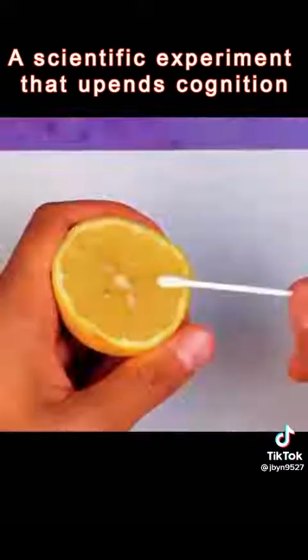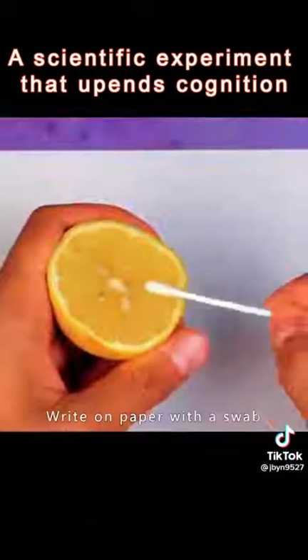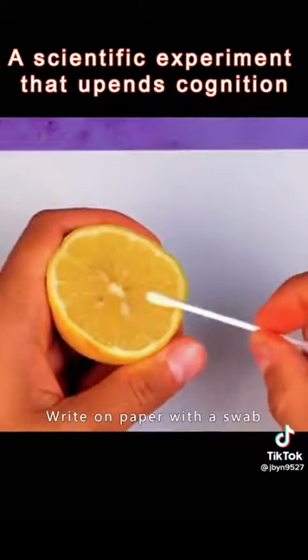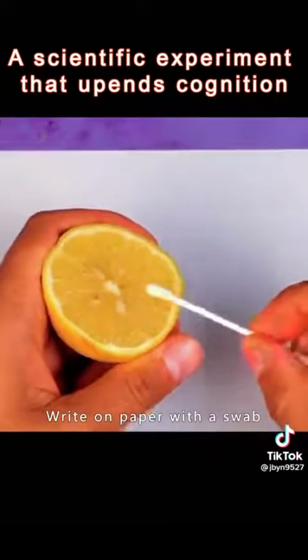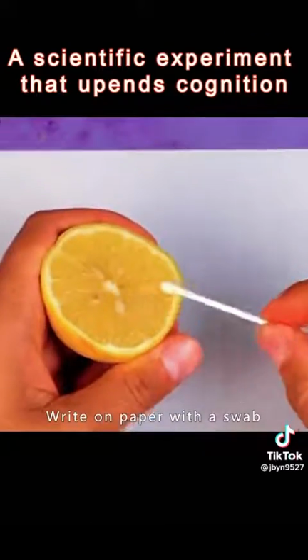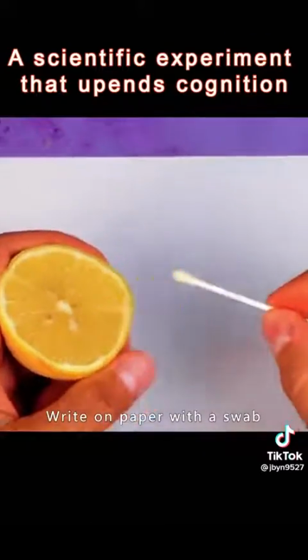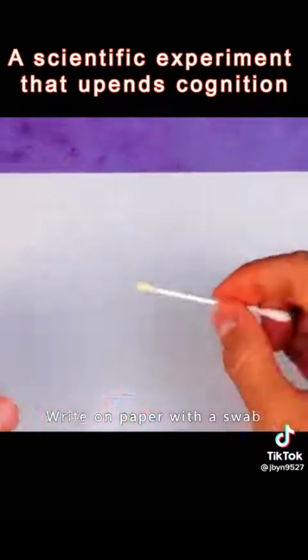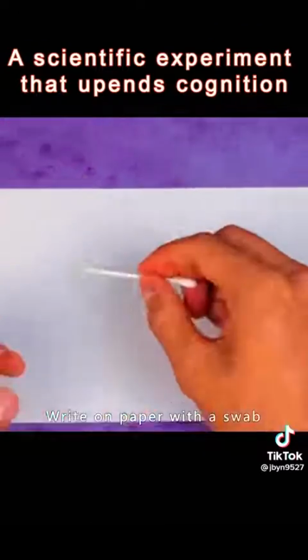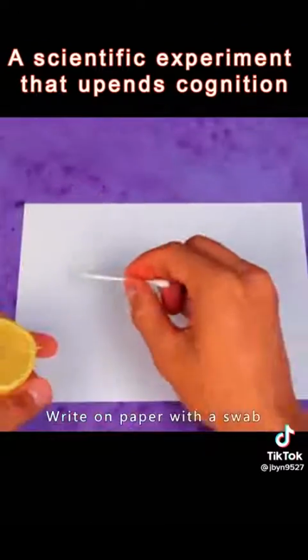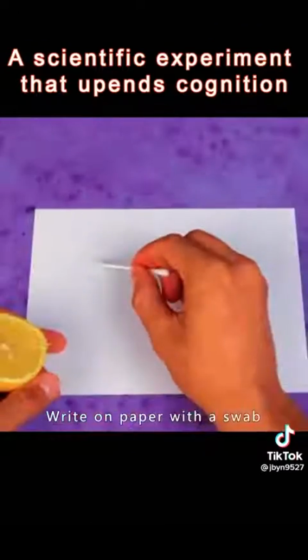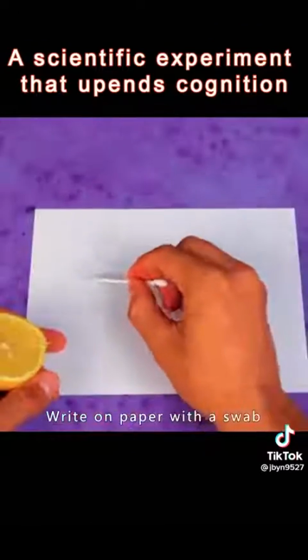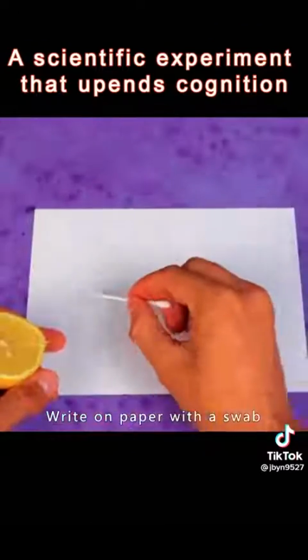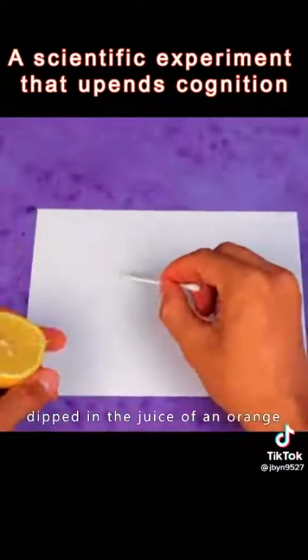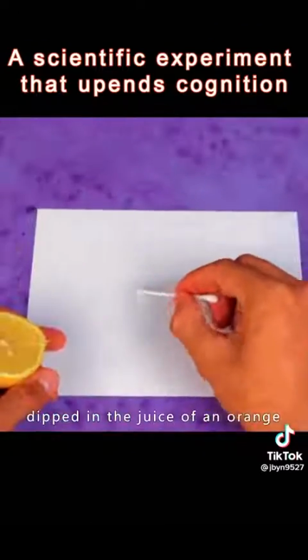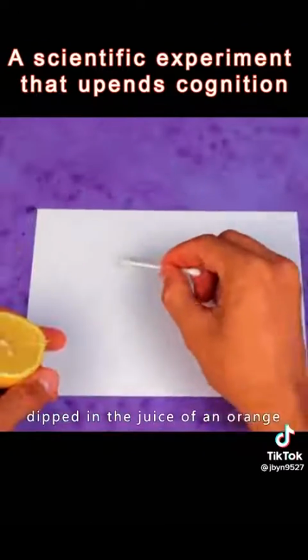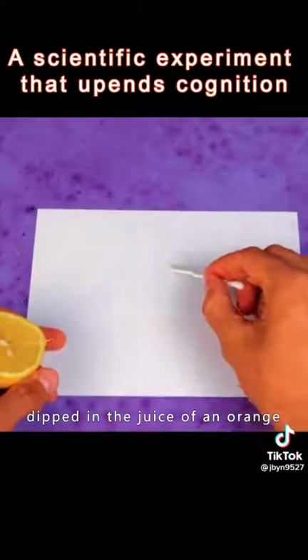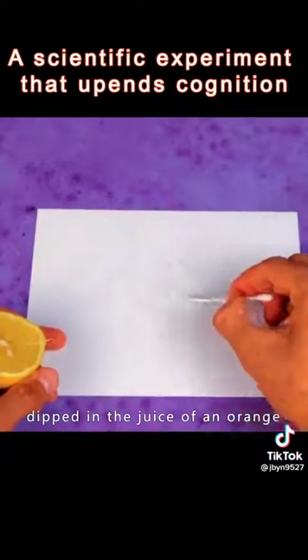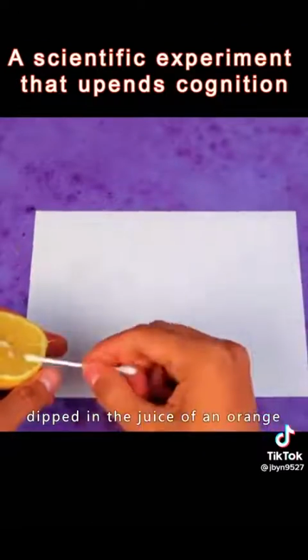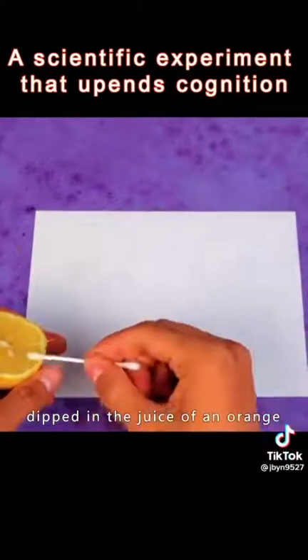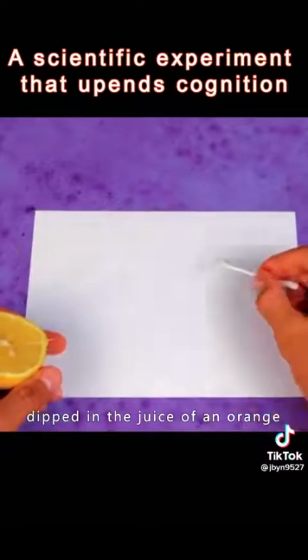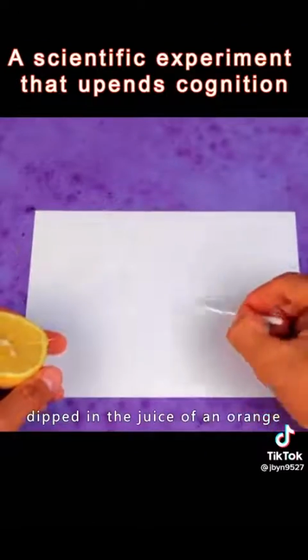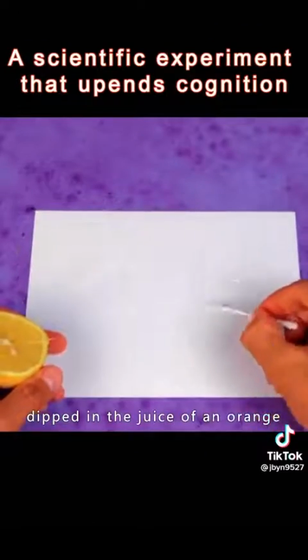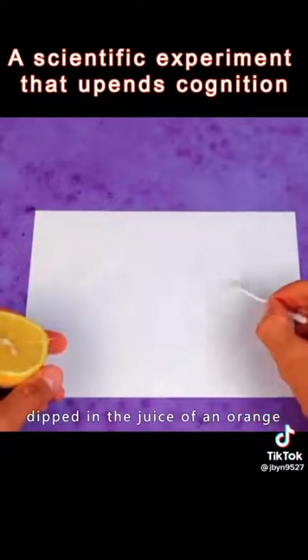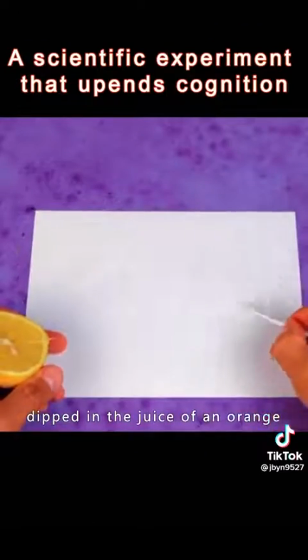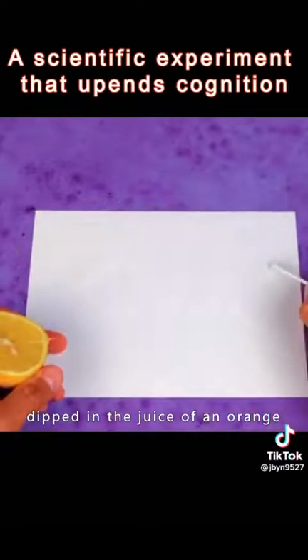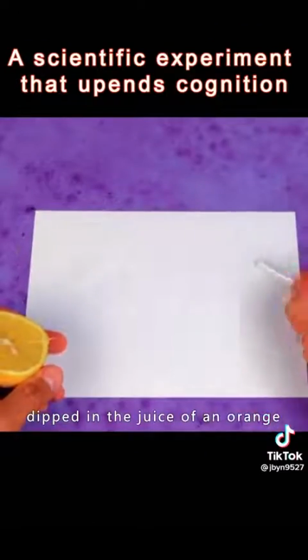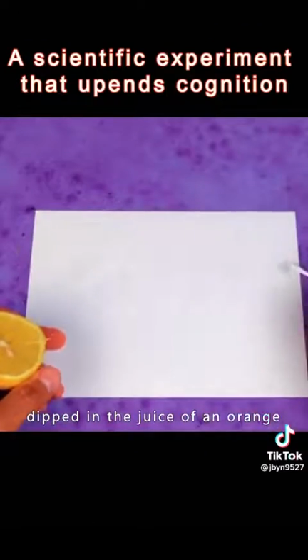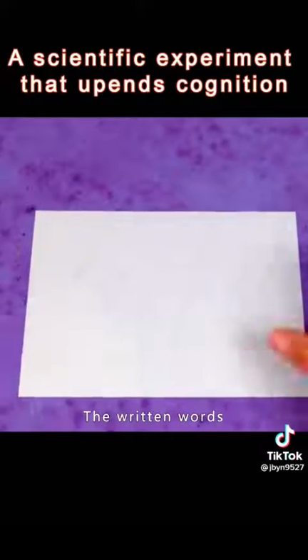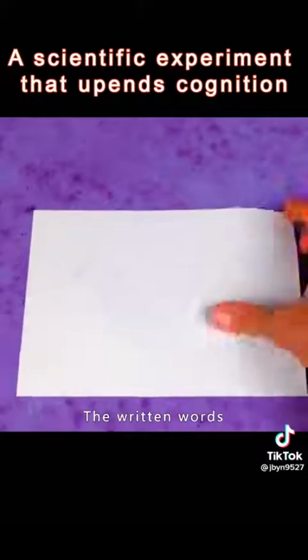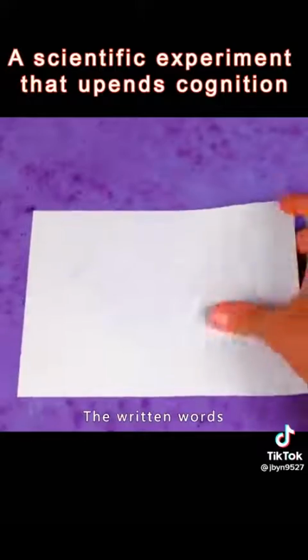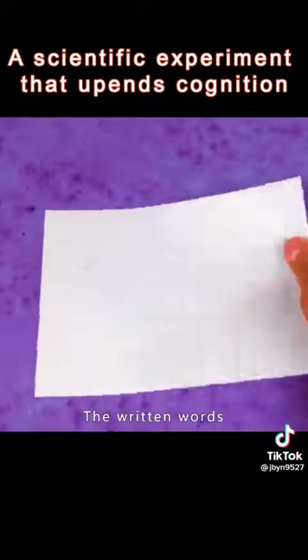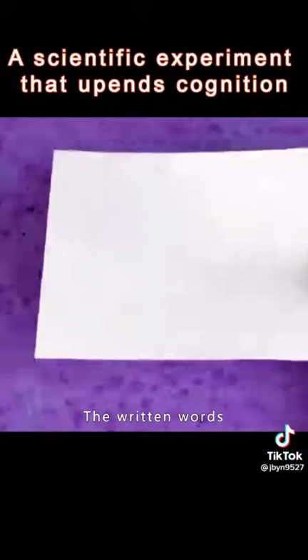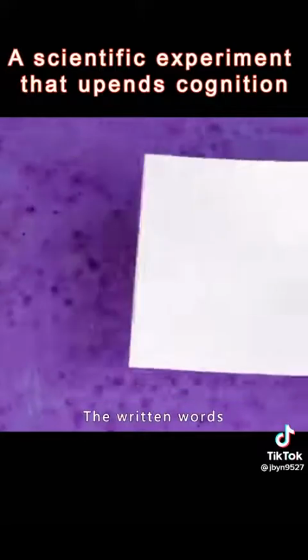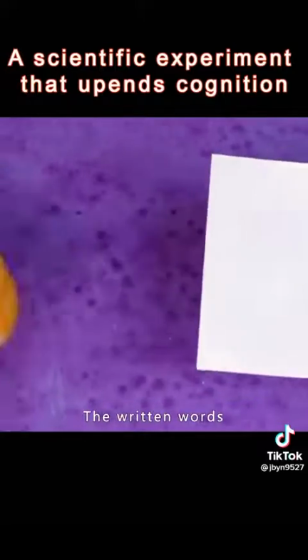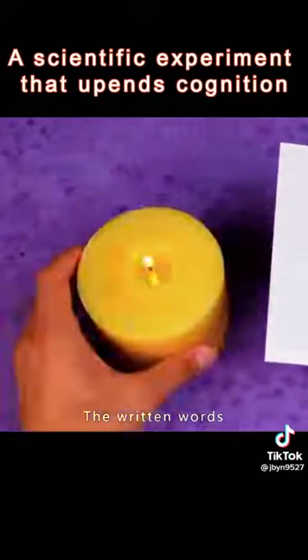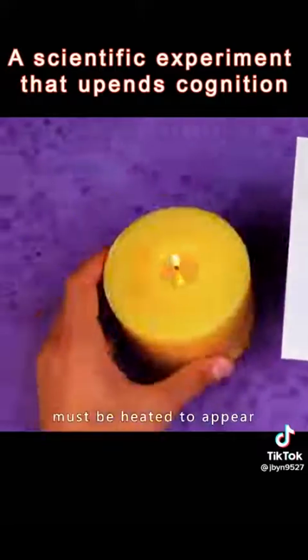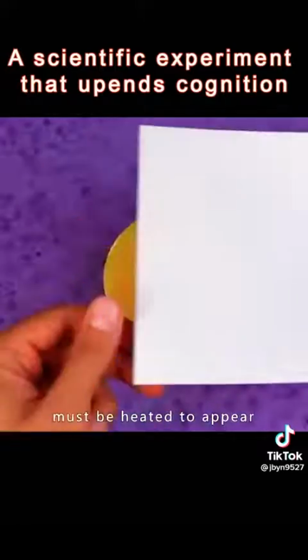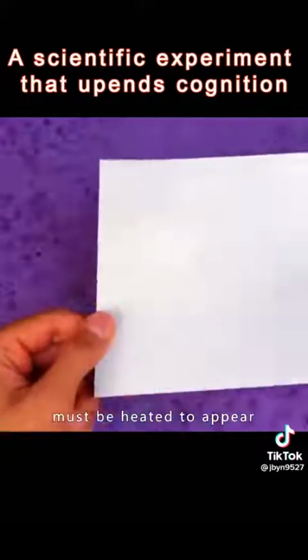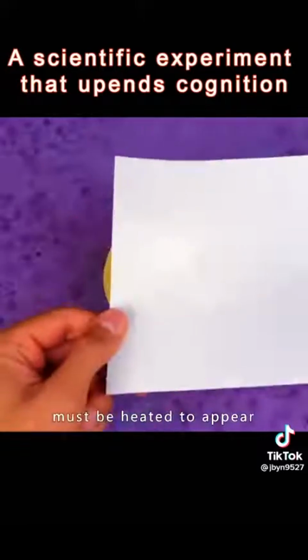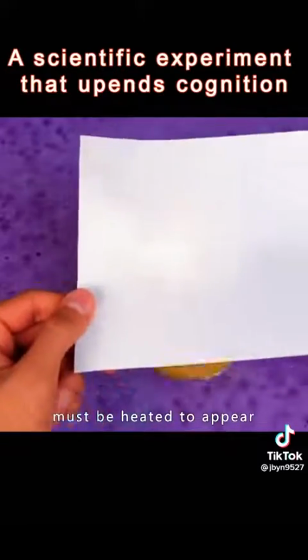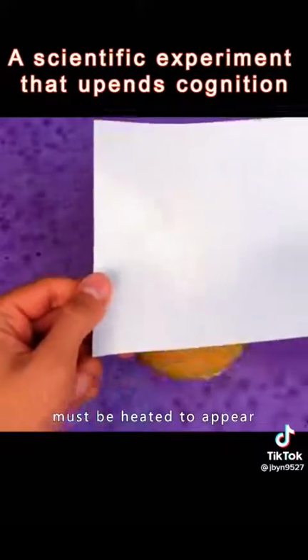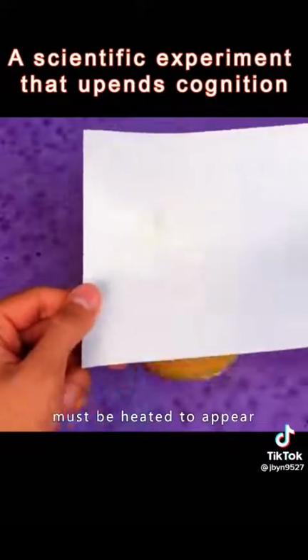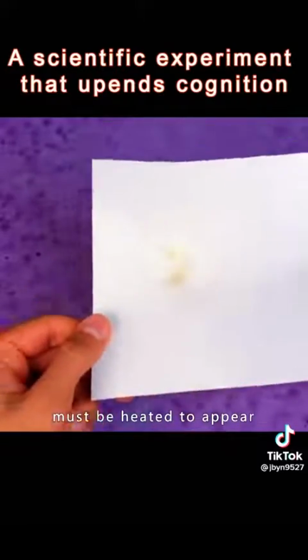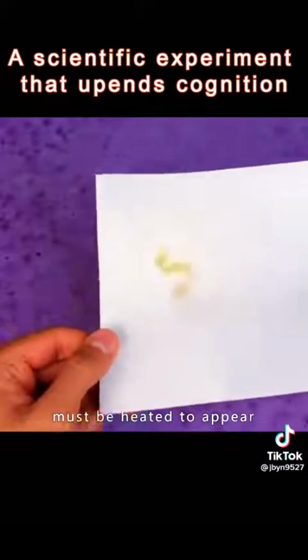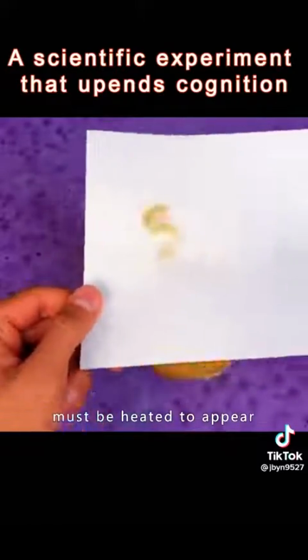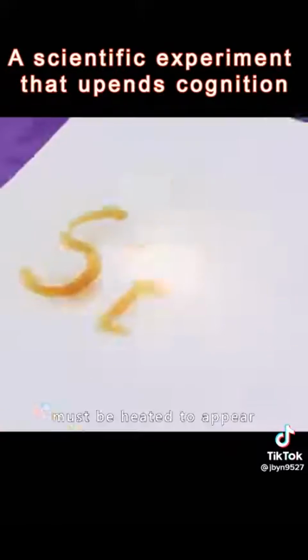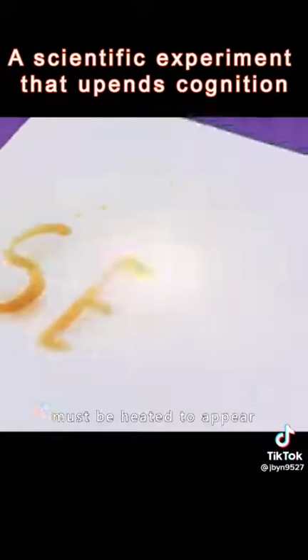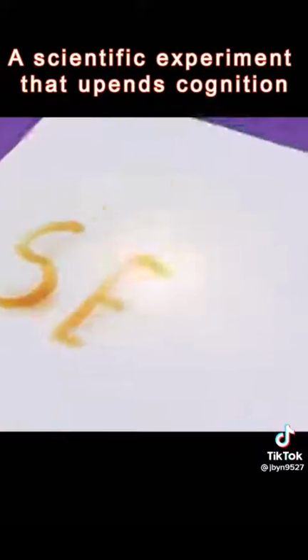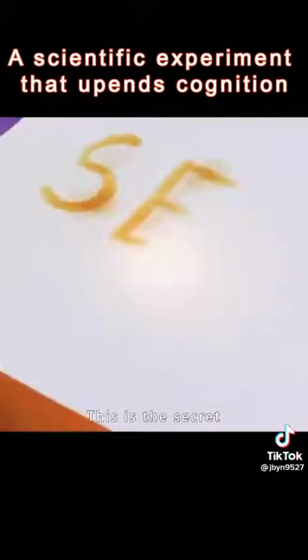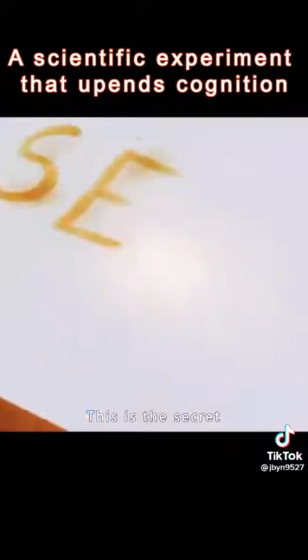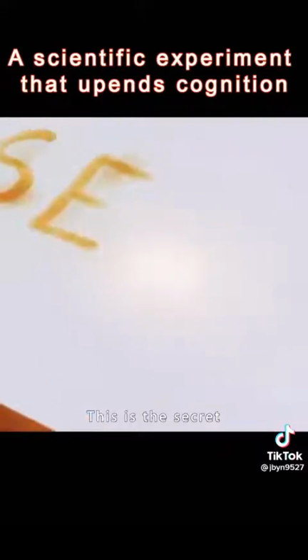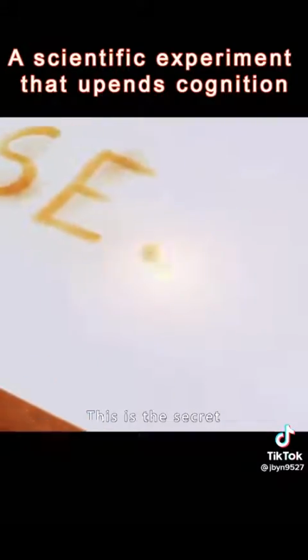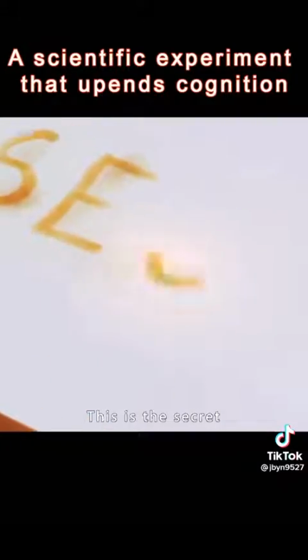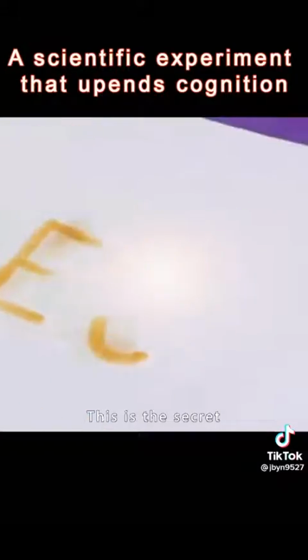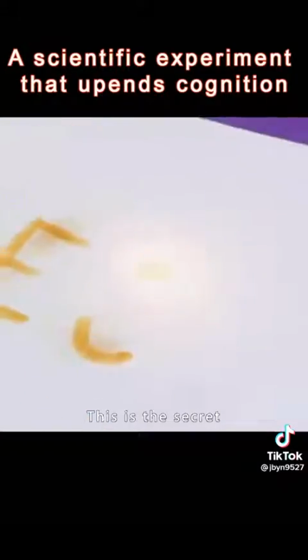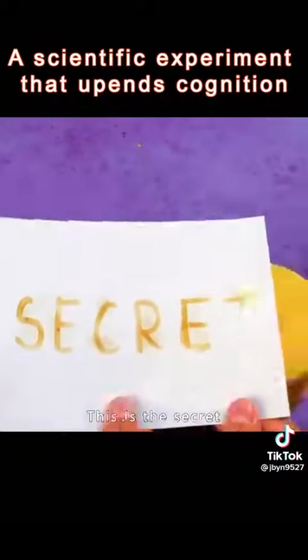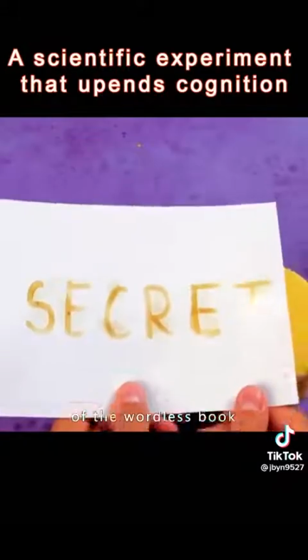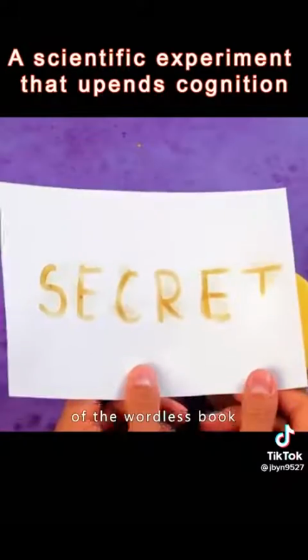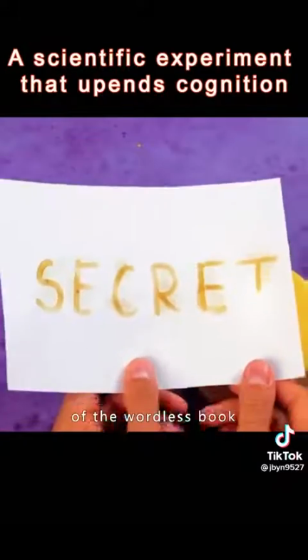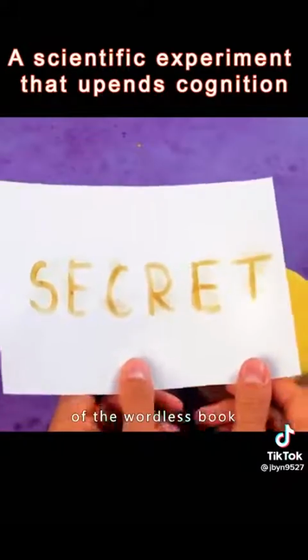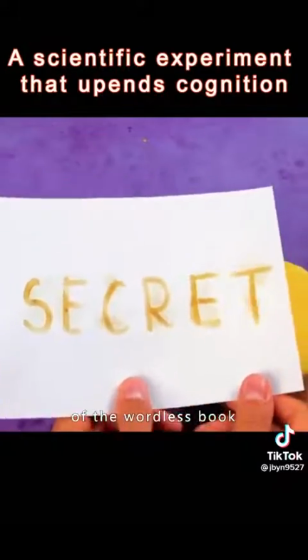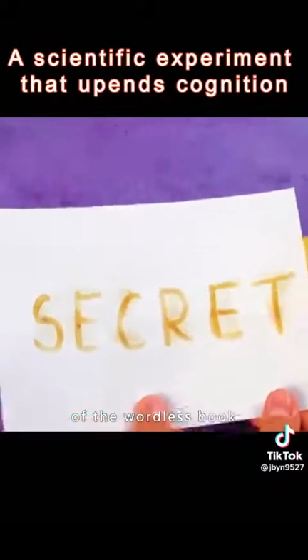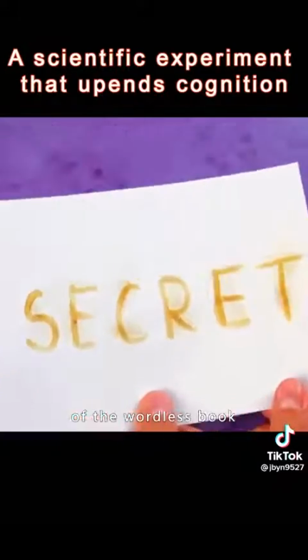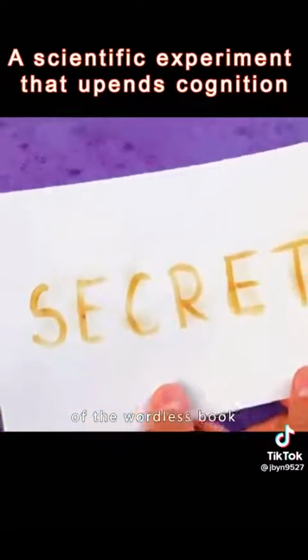Write on paper with a swab dipped in the juice of an orange. The written words must be heated to appear. This is the secret of the wordless book.